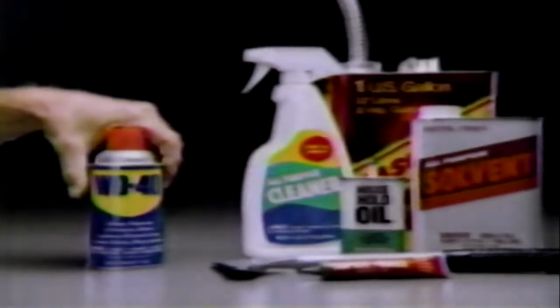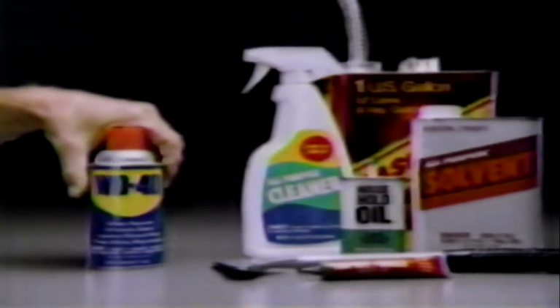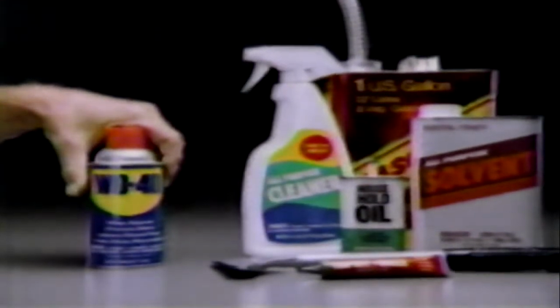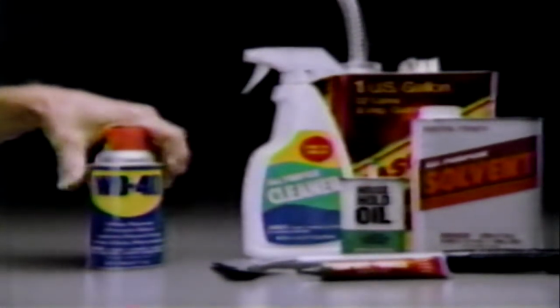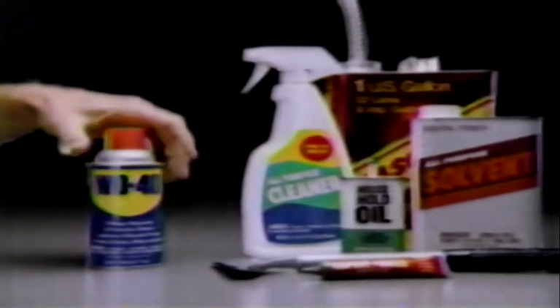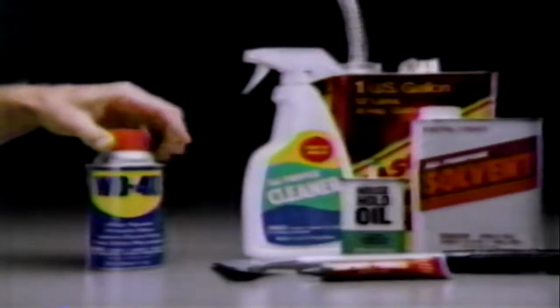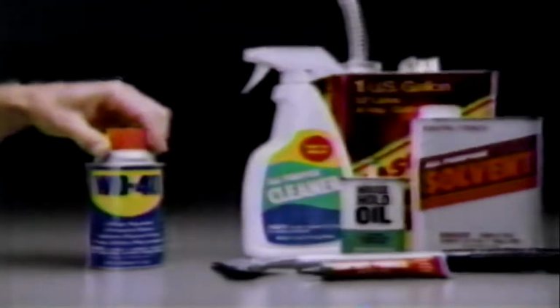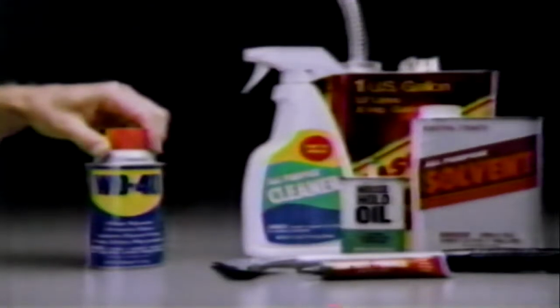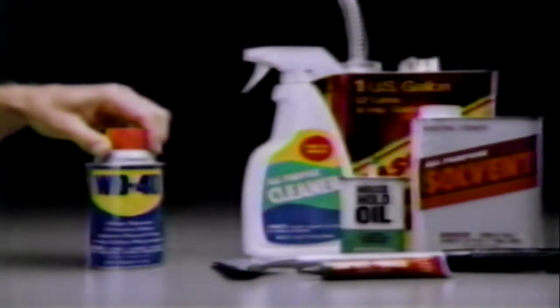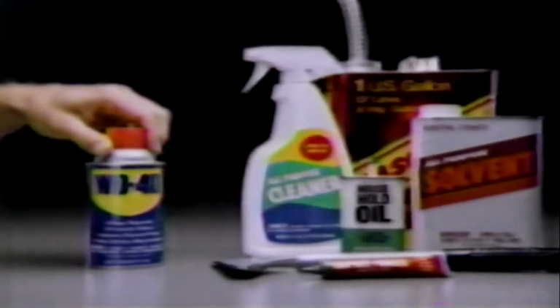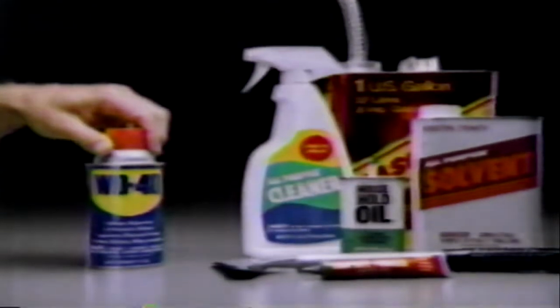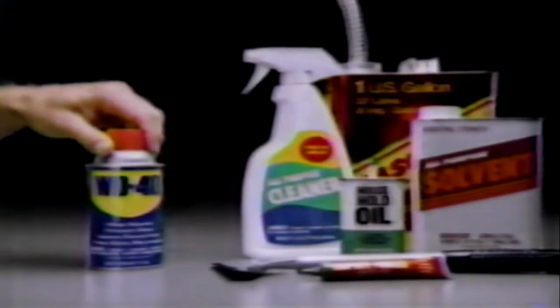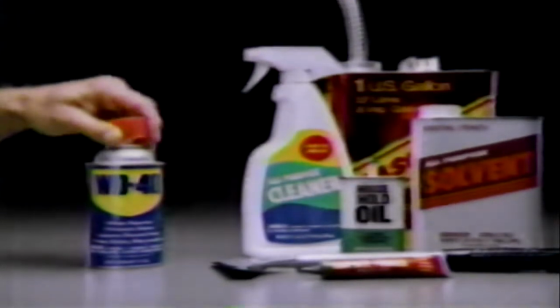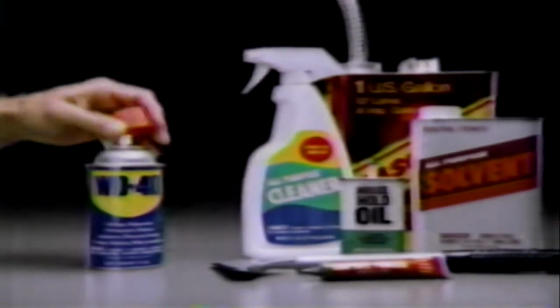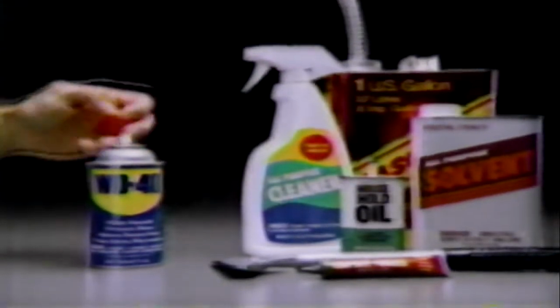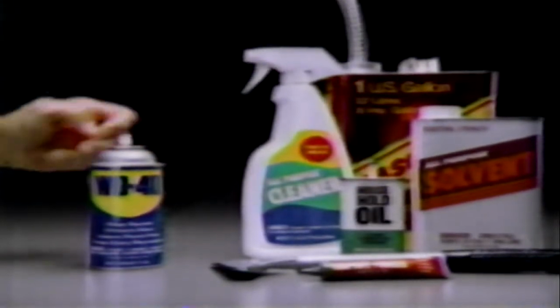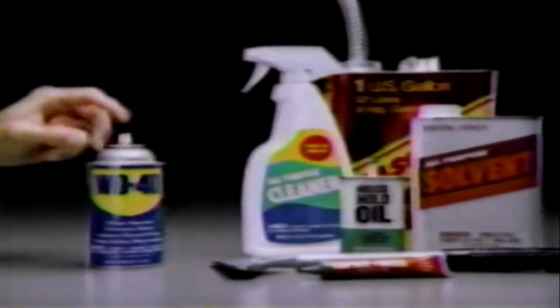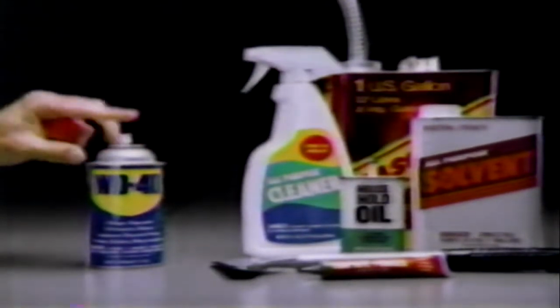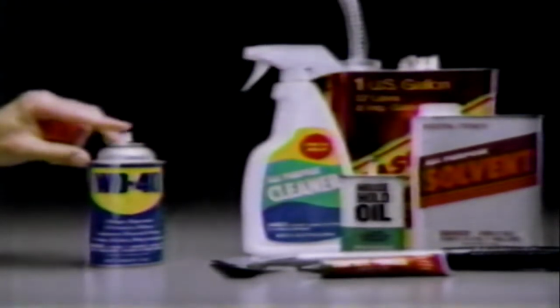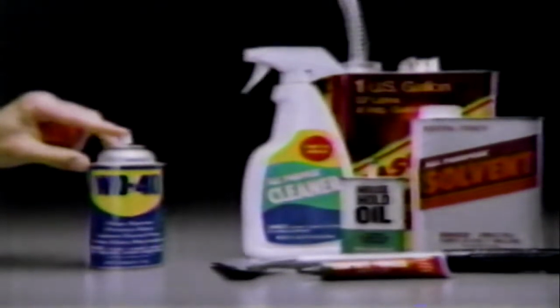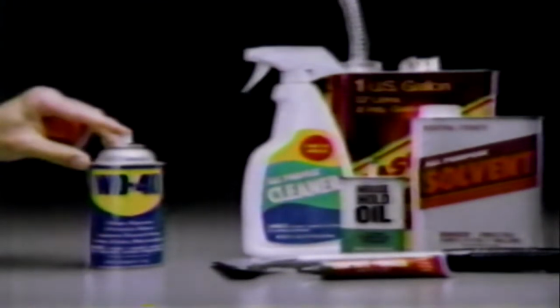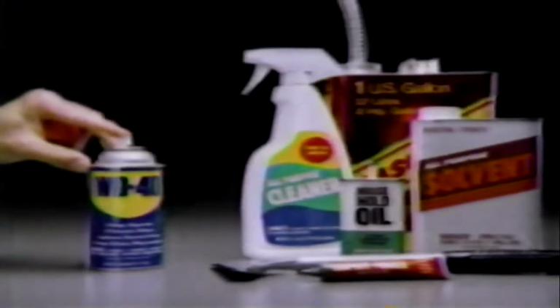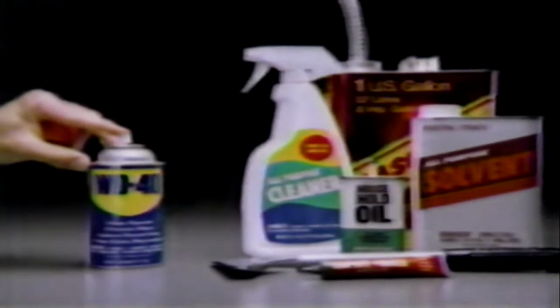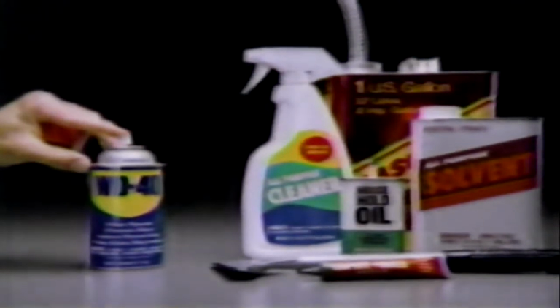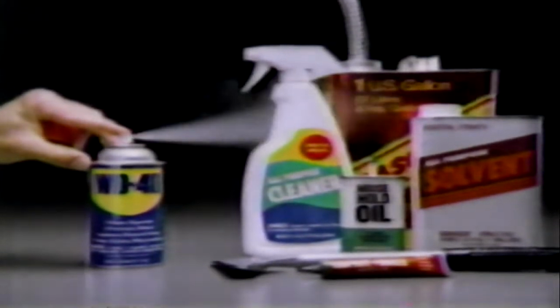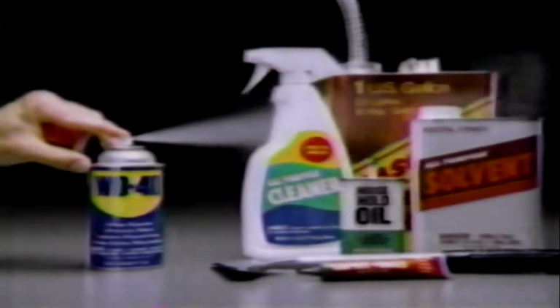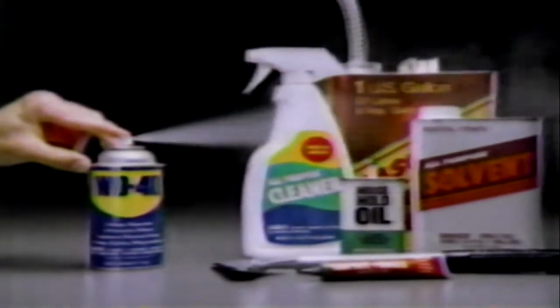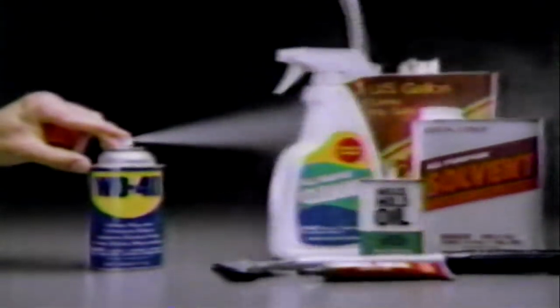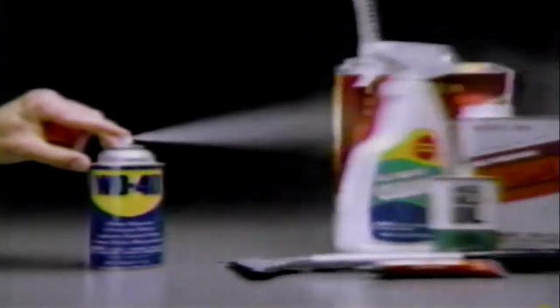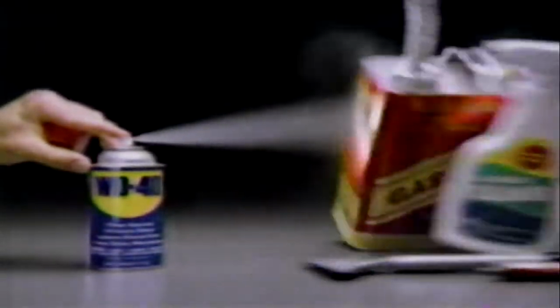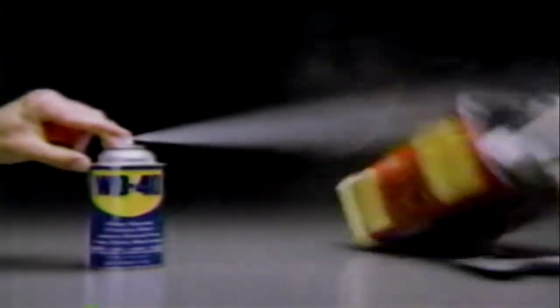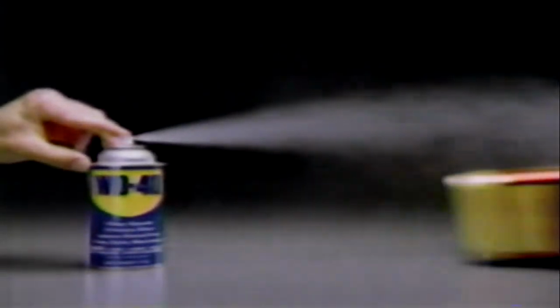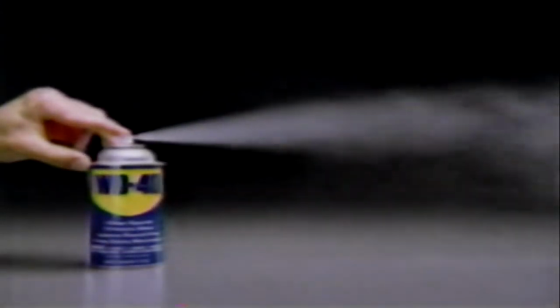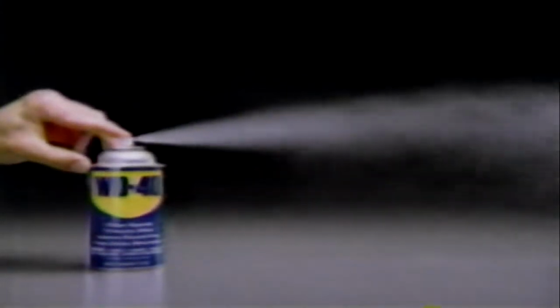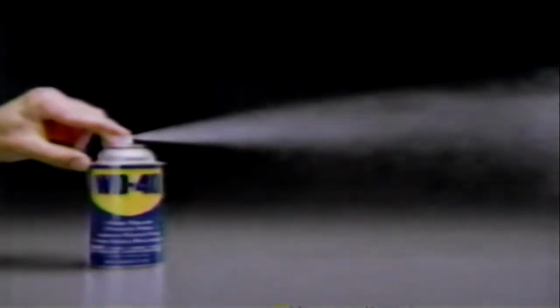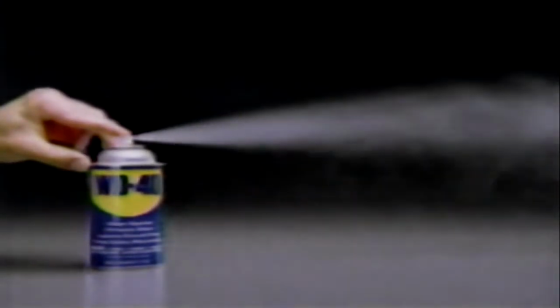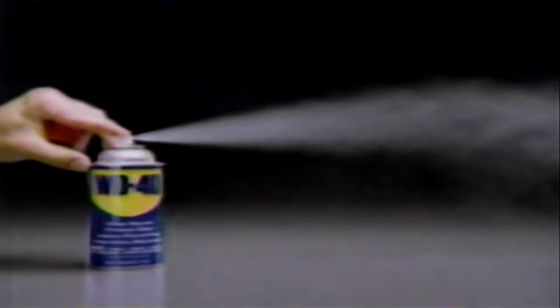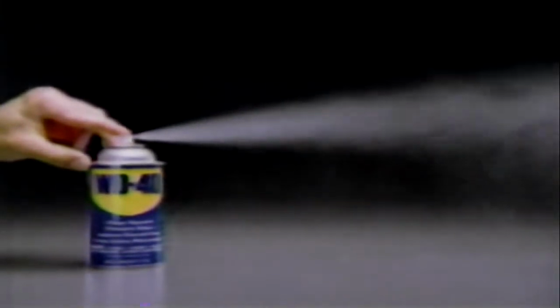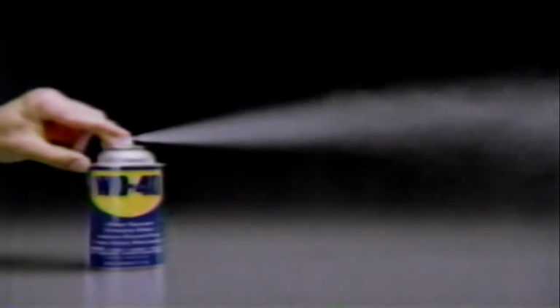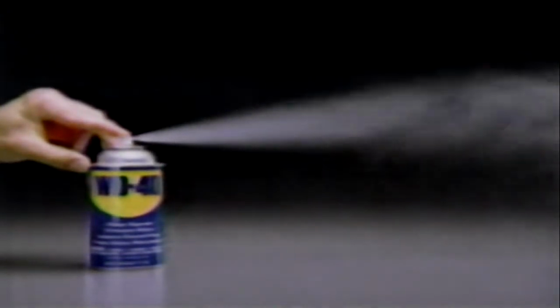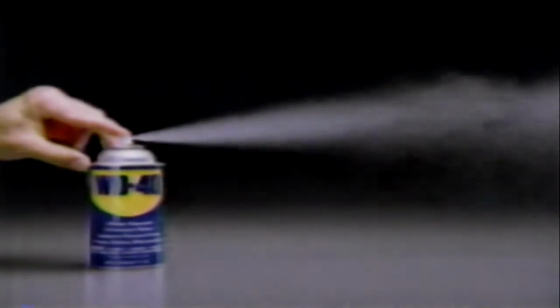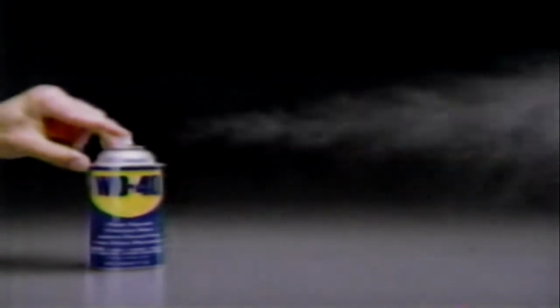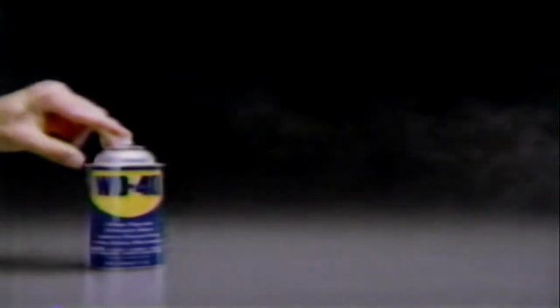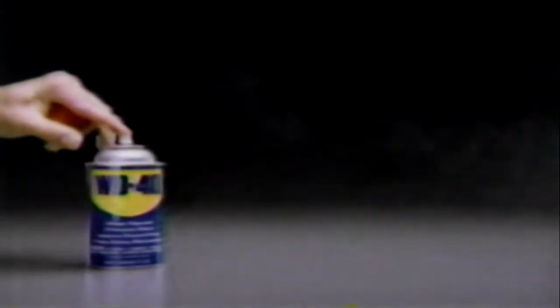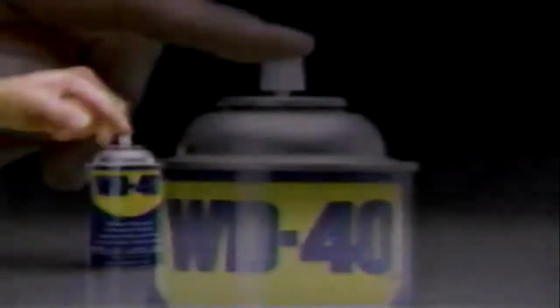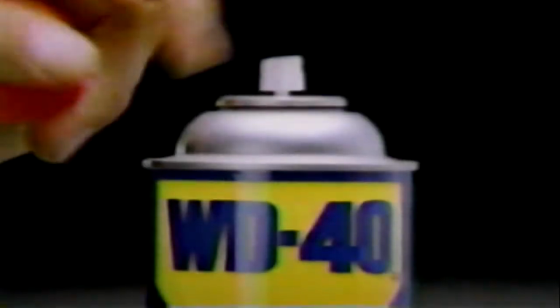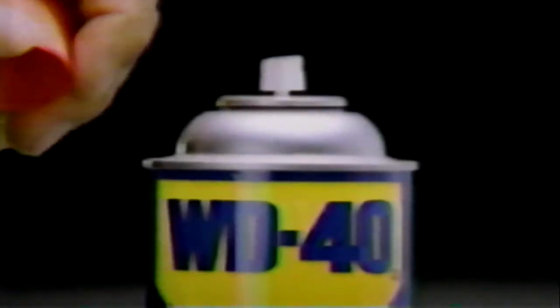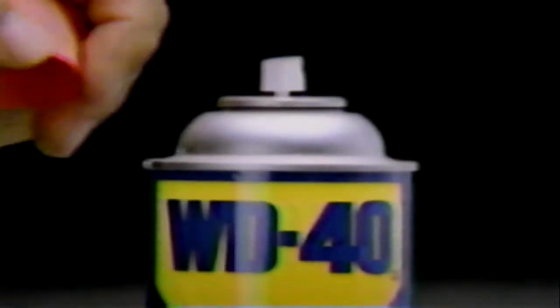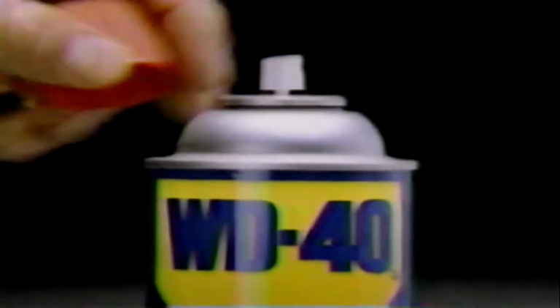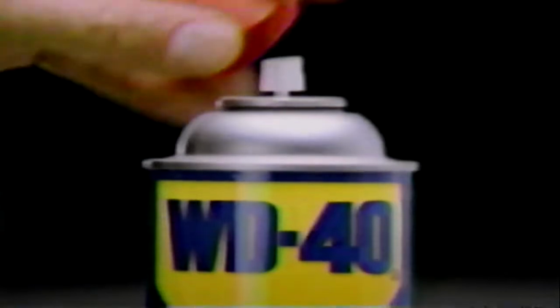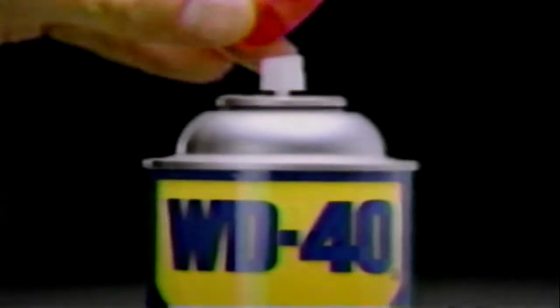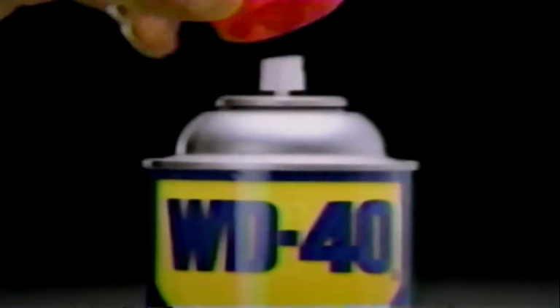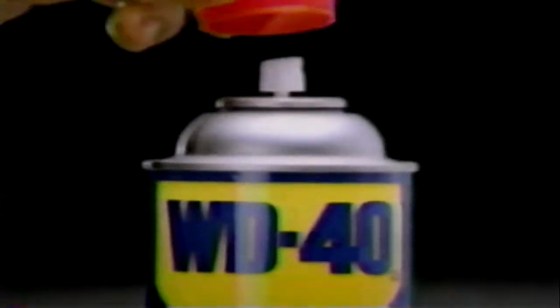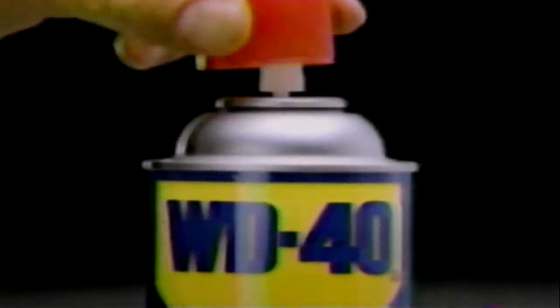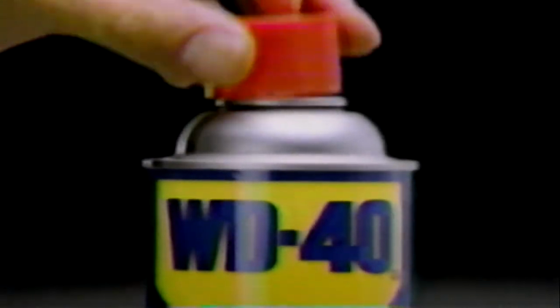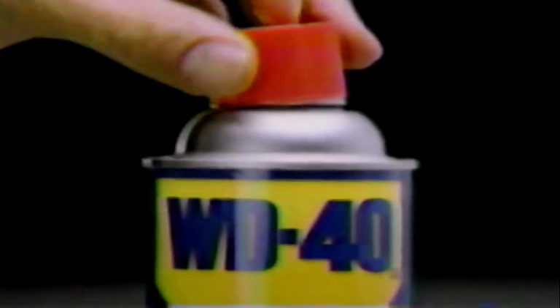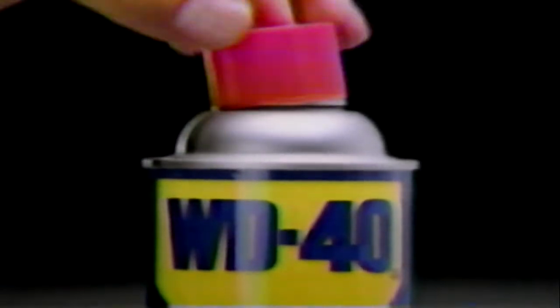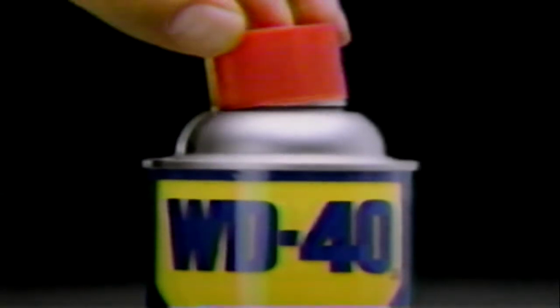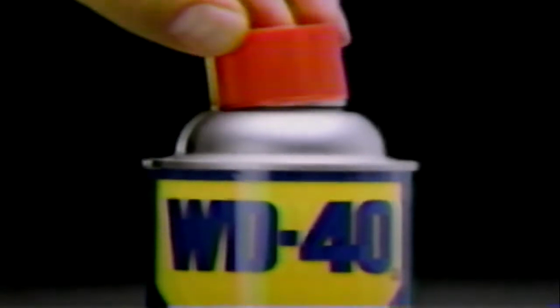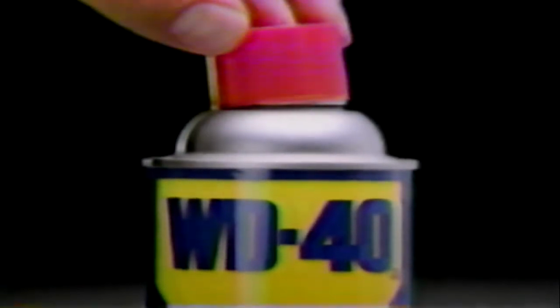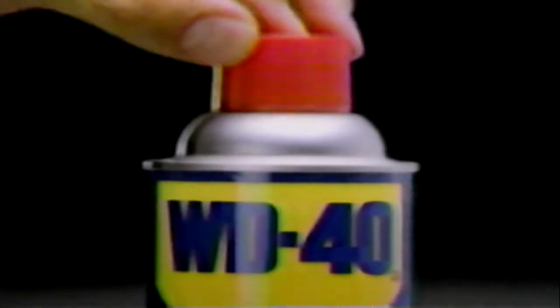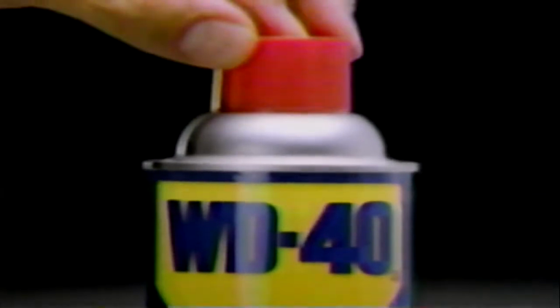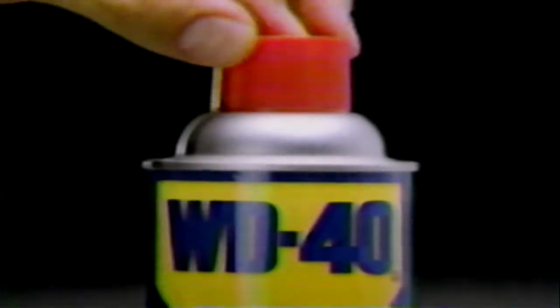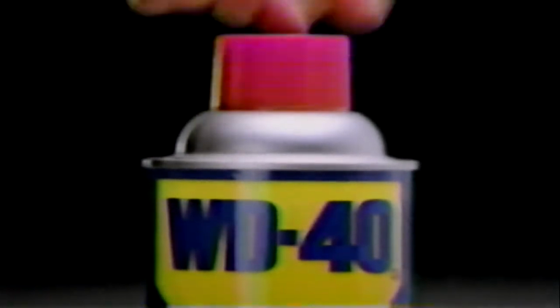So choosing the right product to solve your household problems is a simple process of elimination. WD-40.